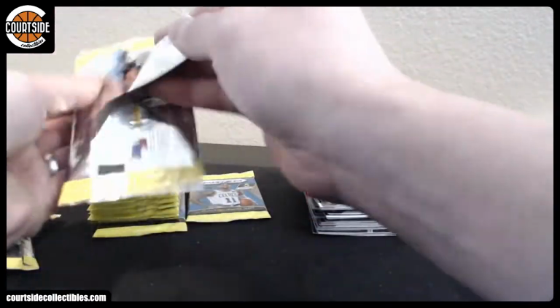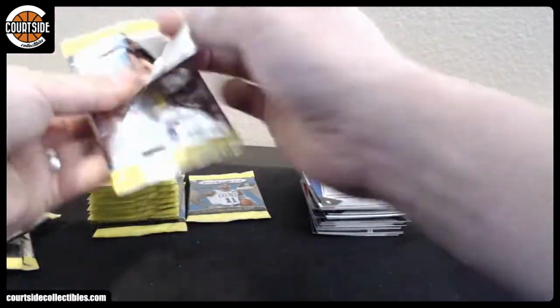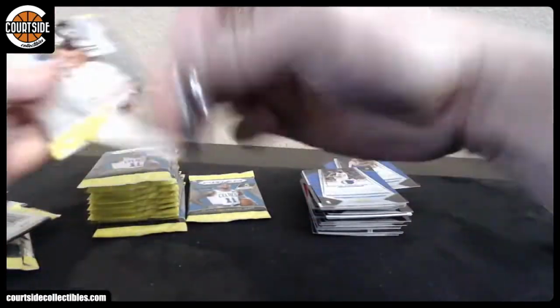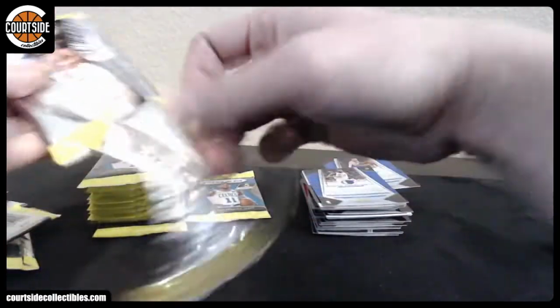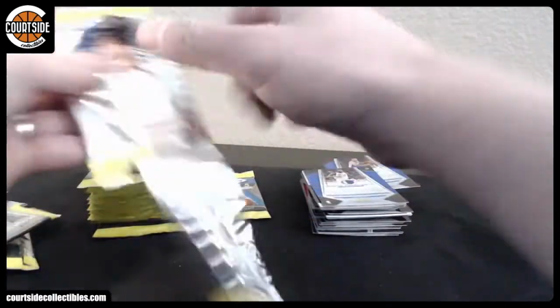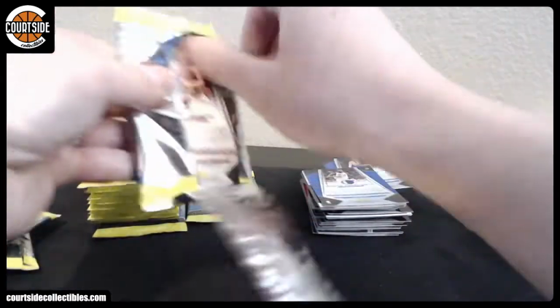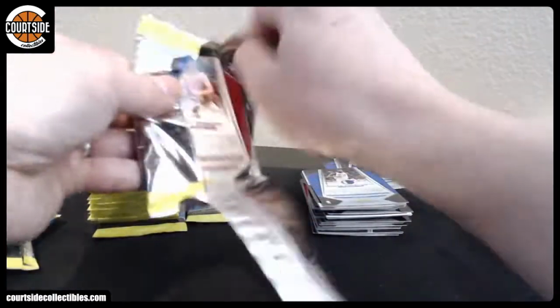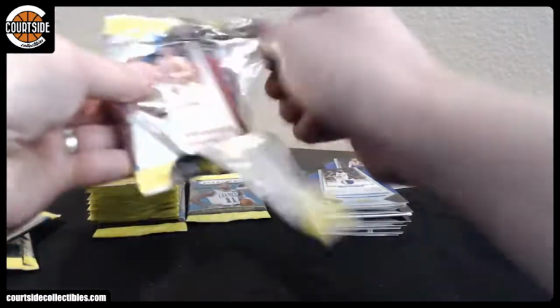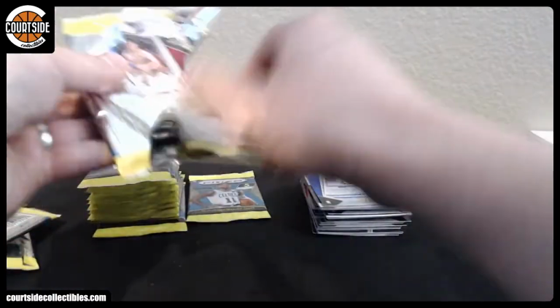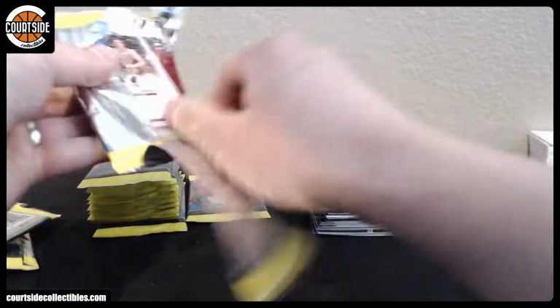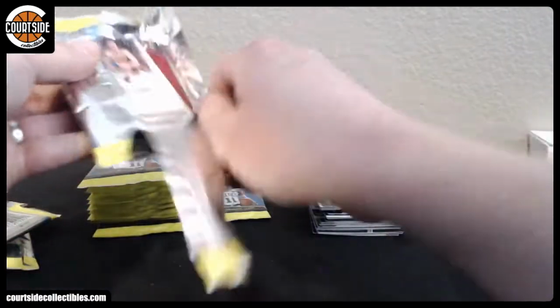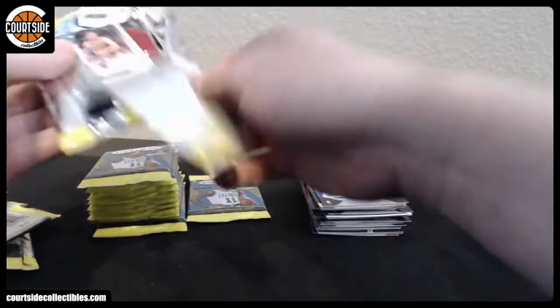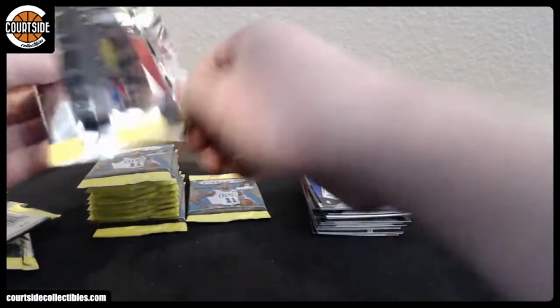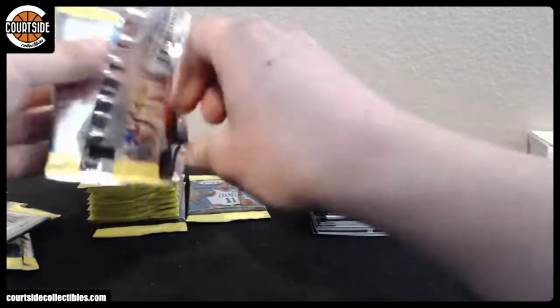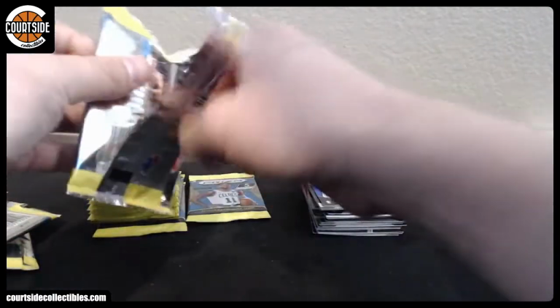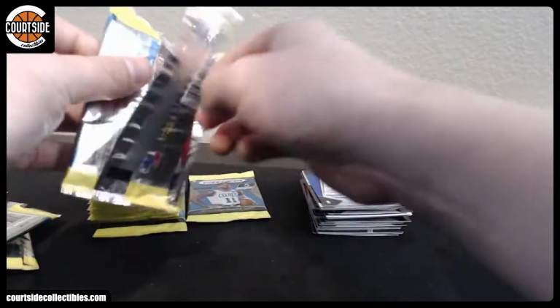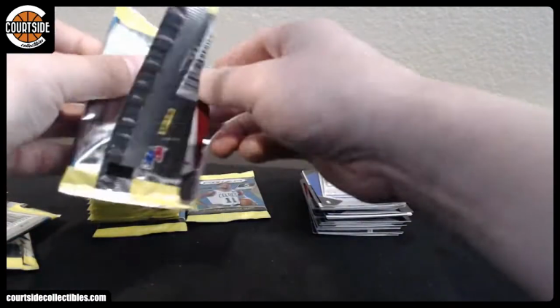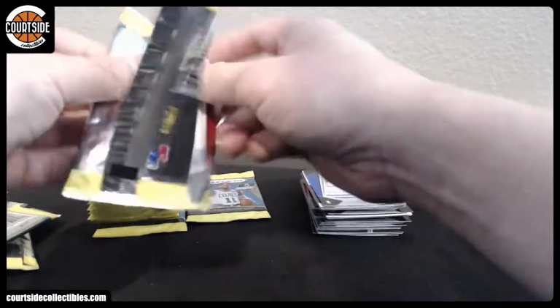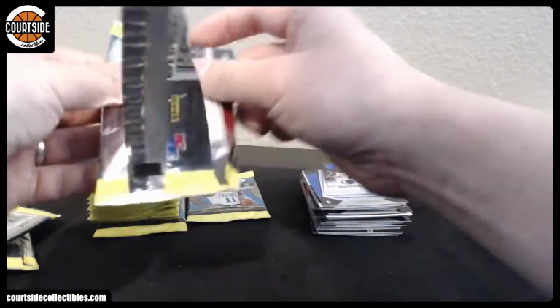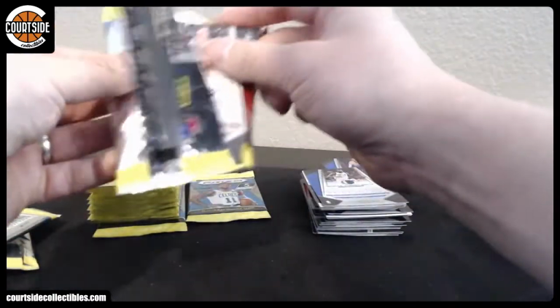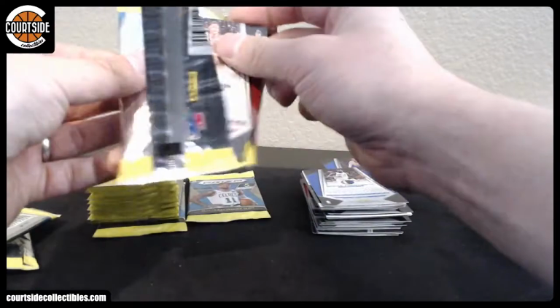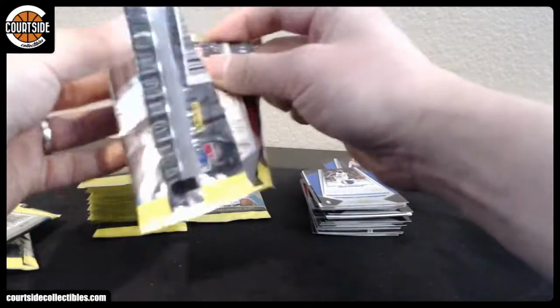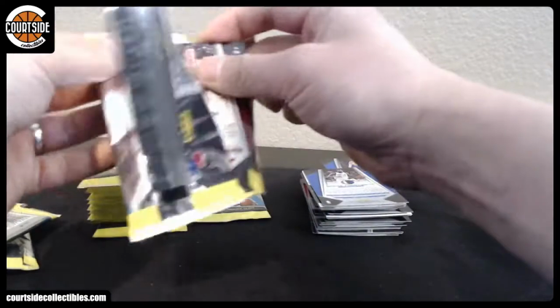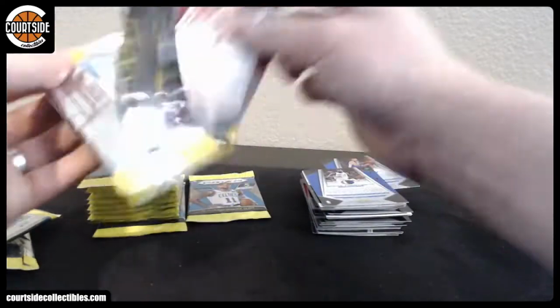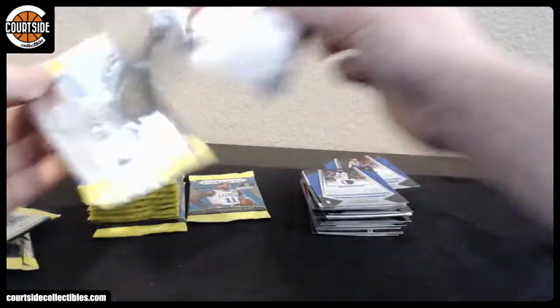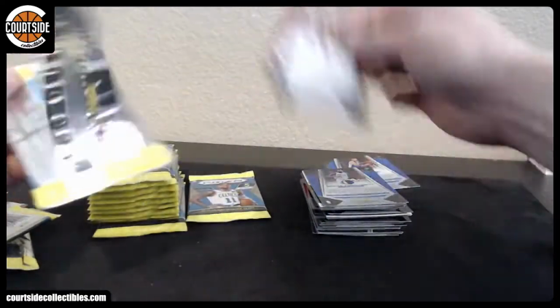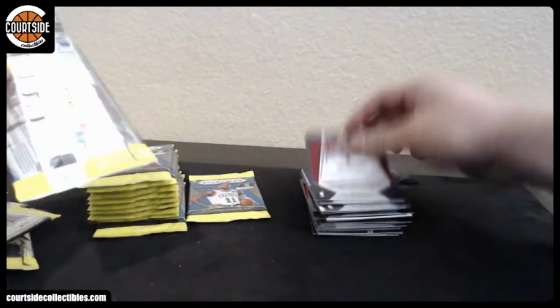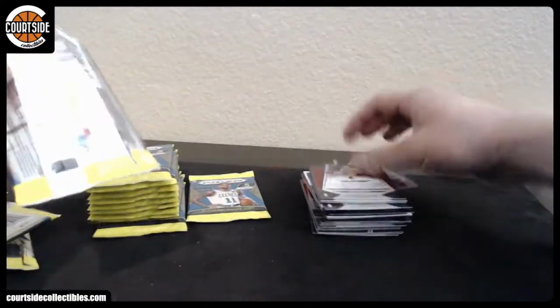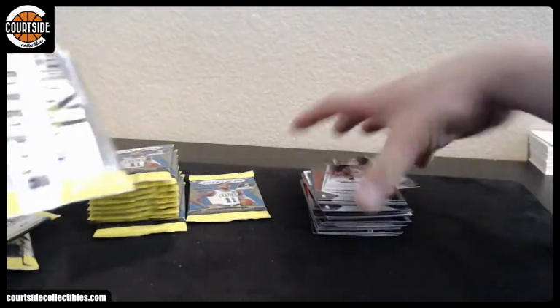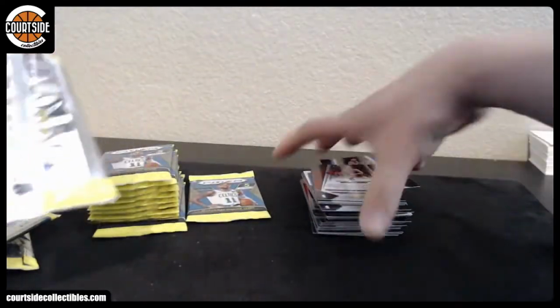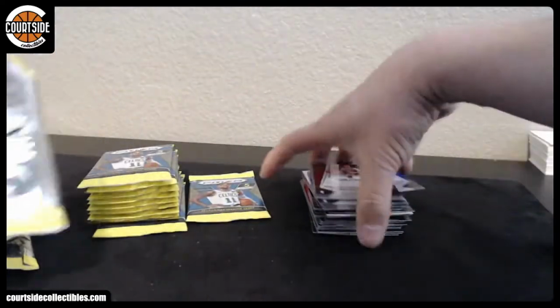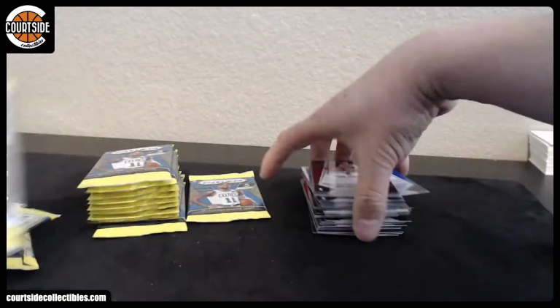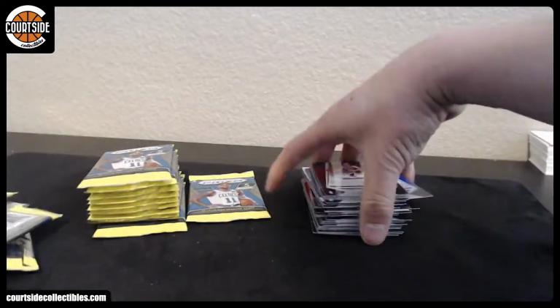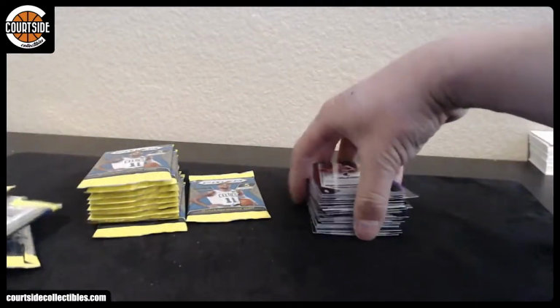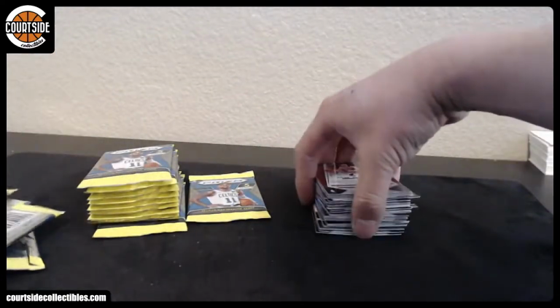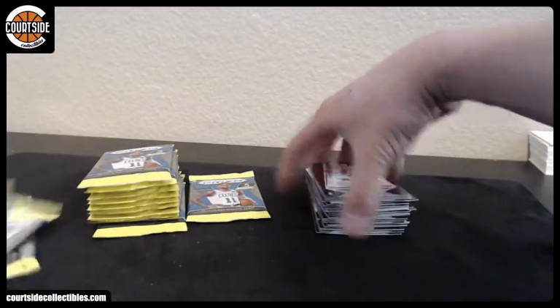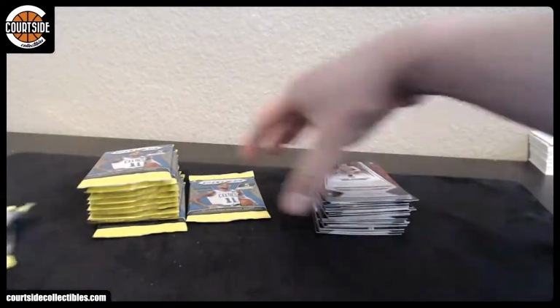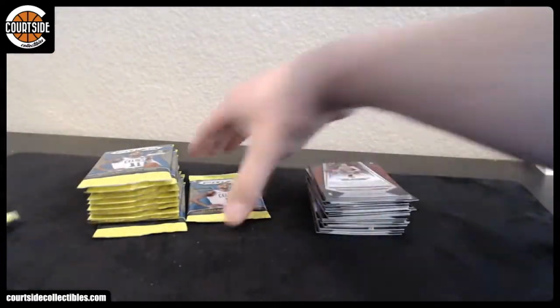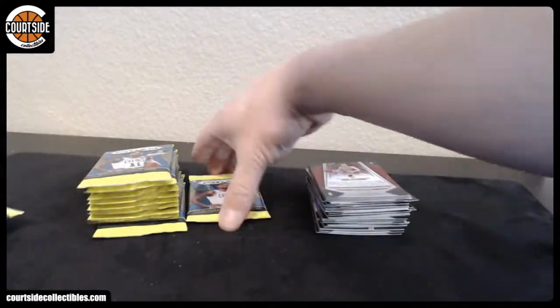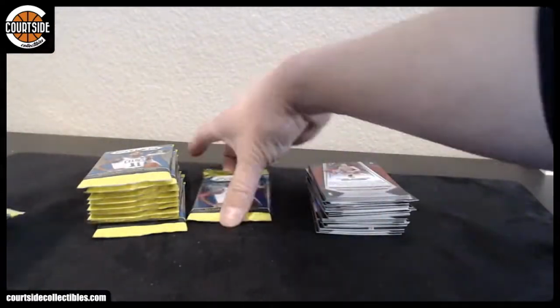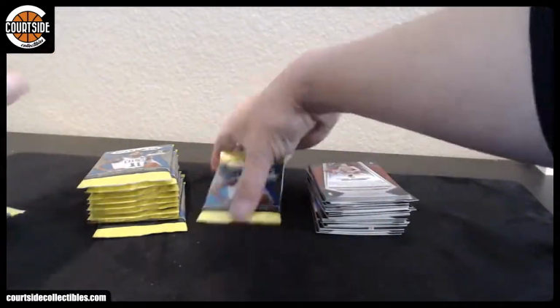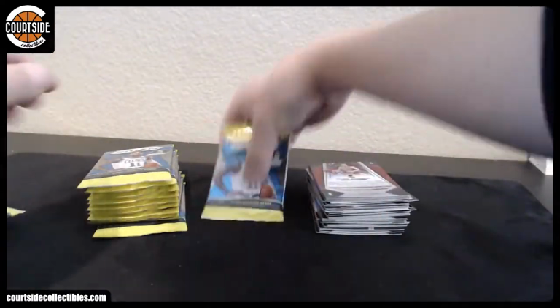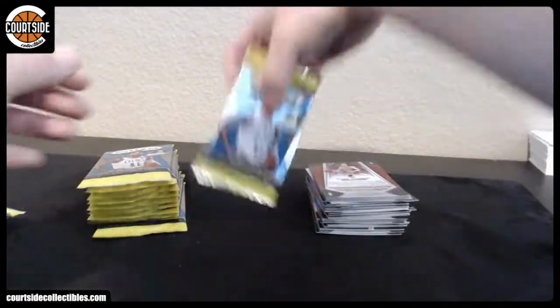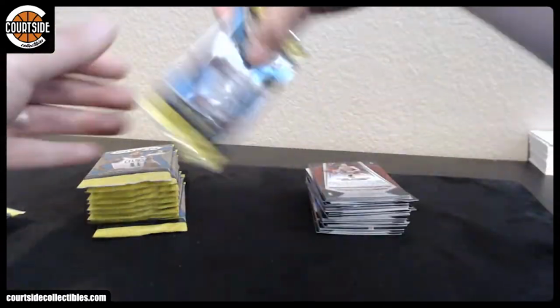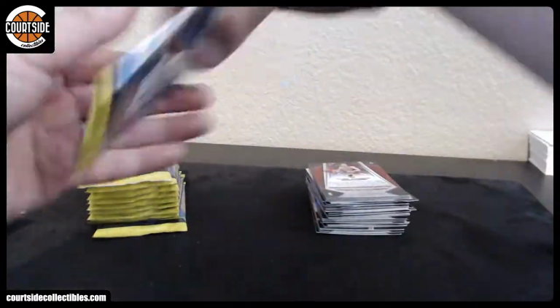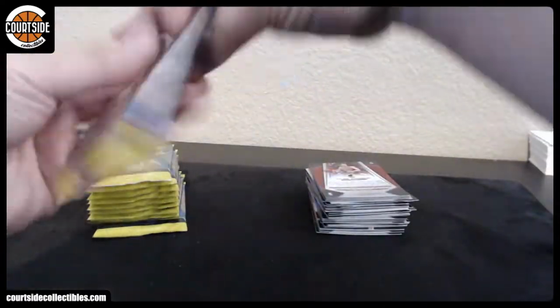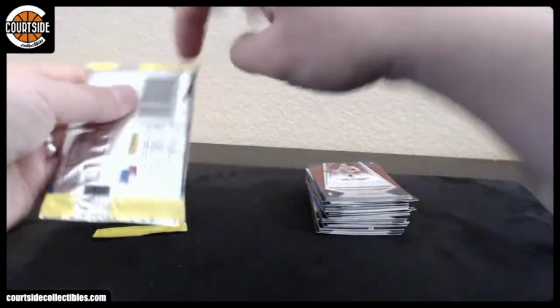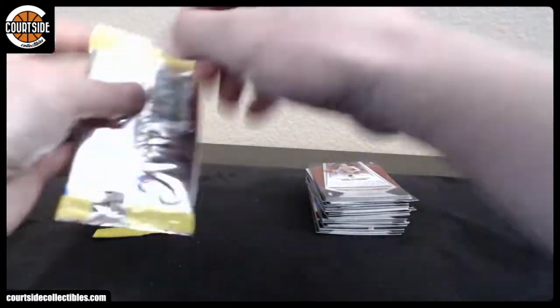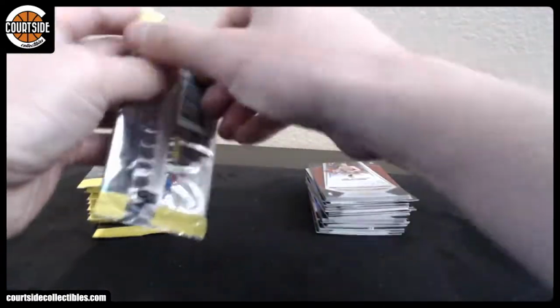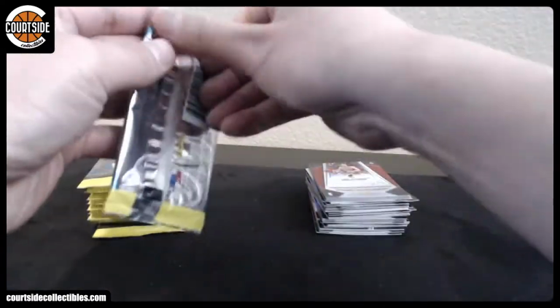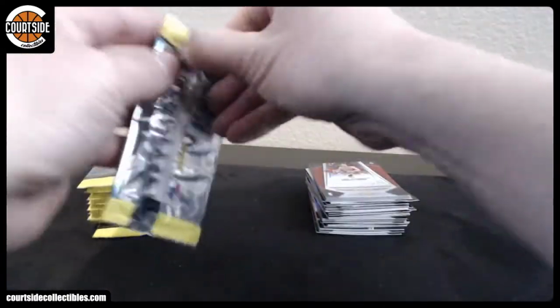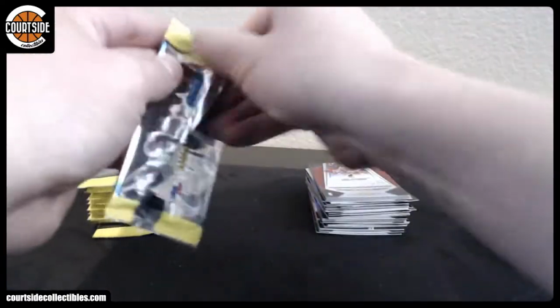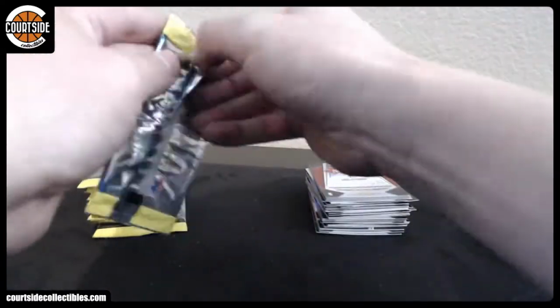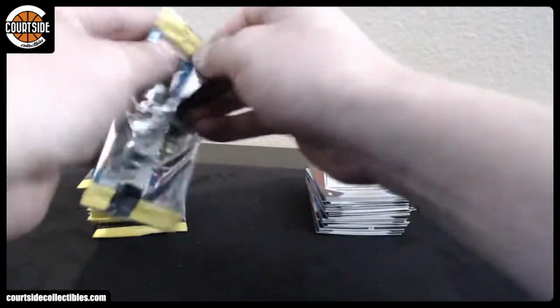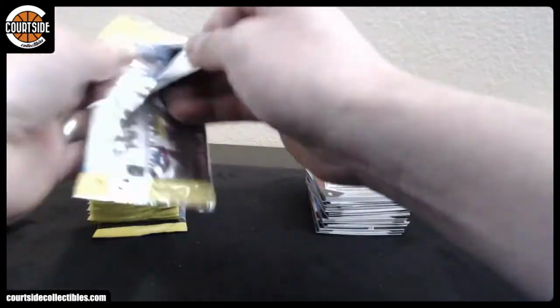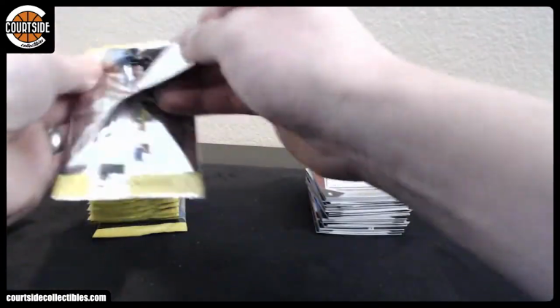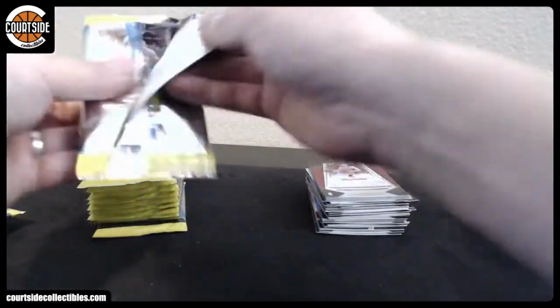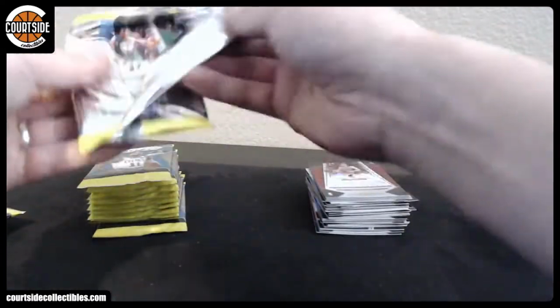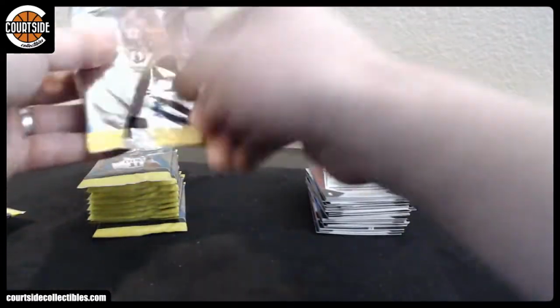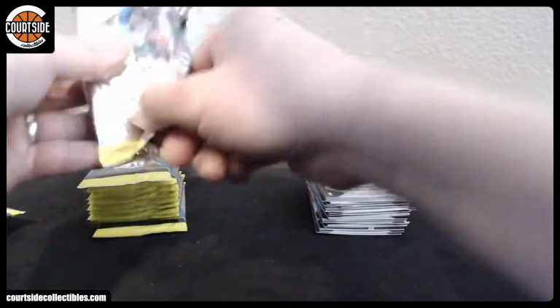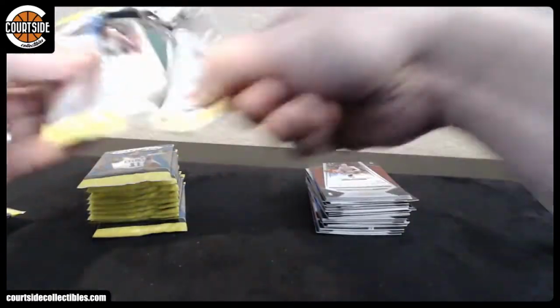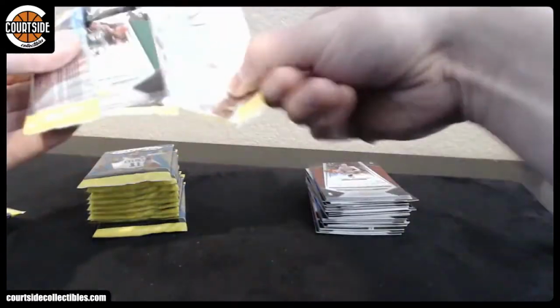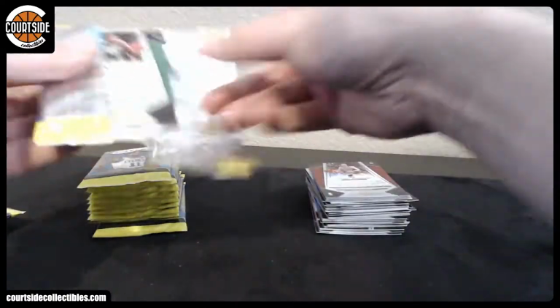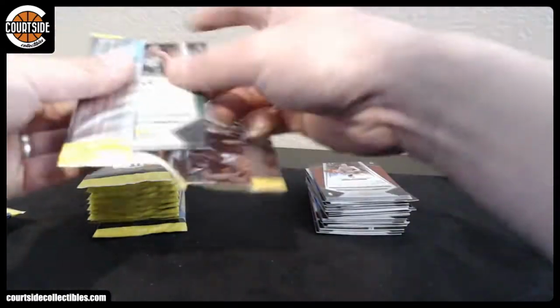Mark it in disco auto, and it has a roll.